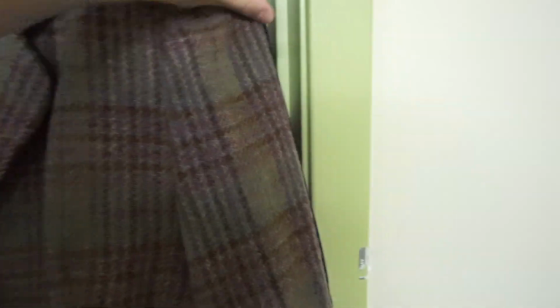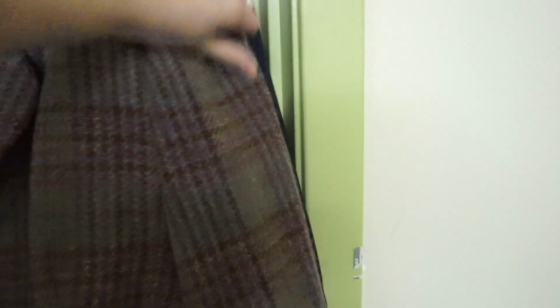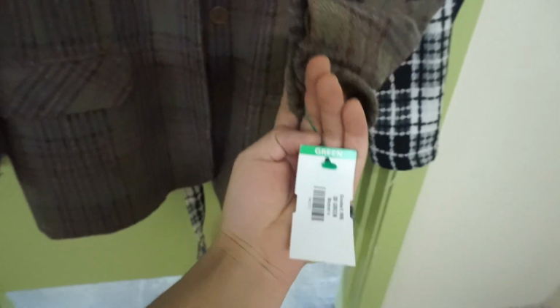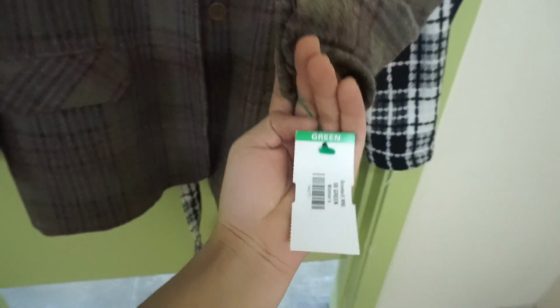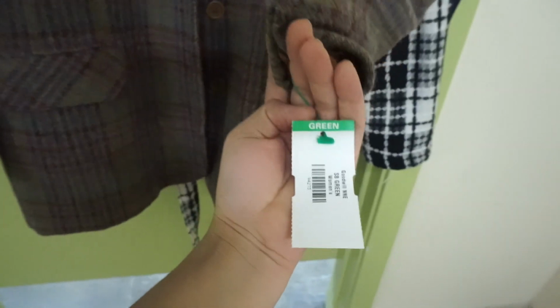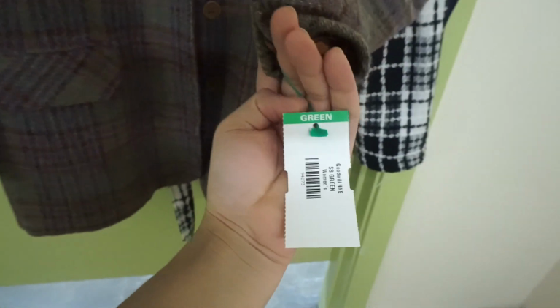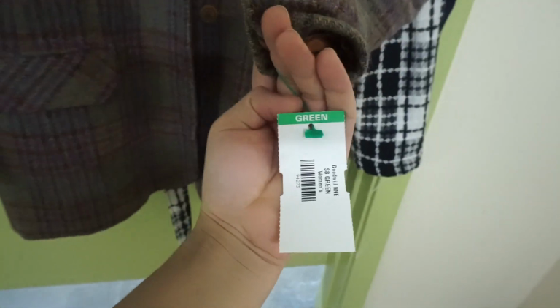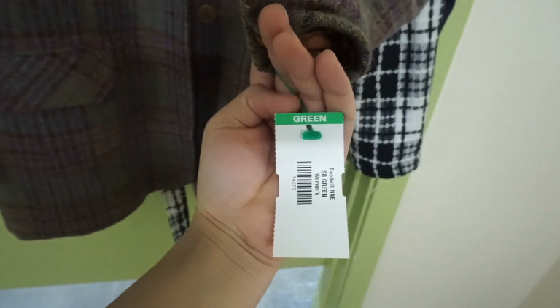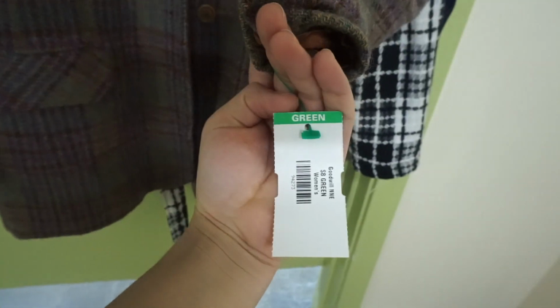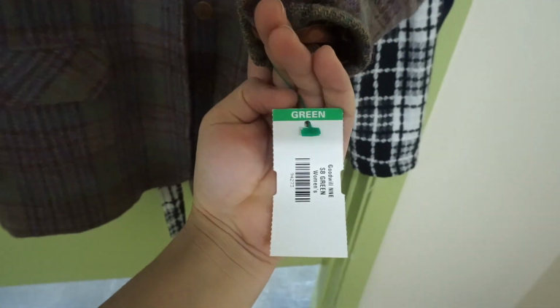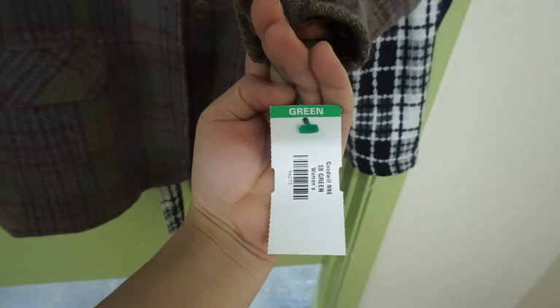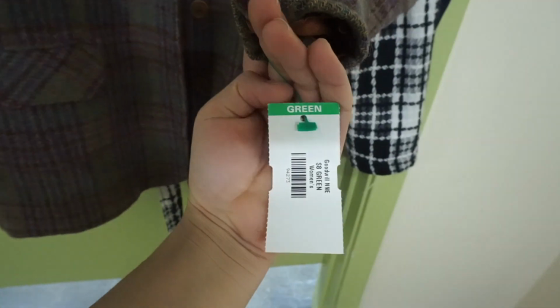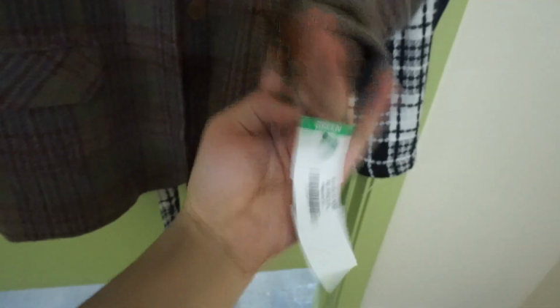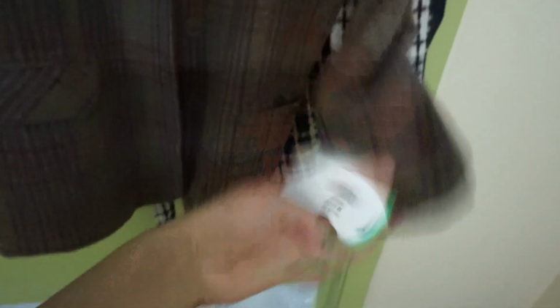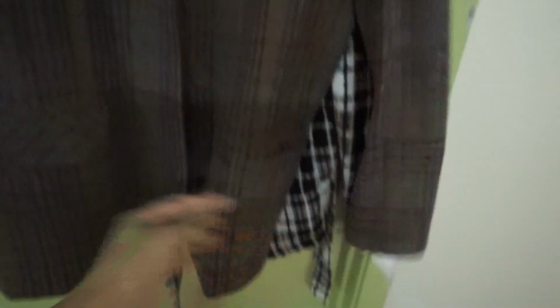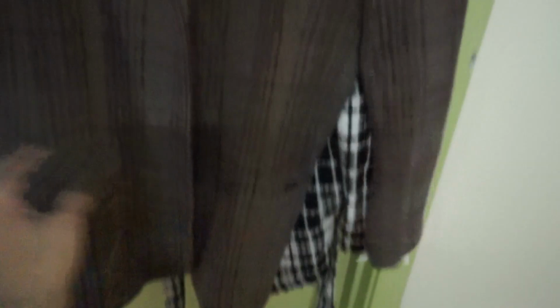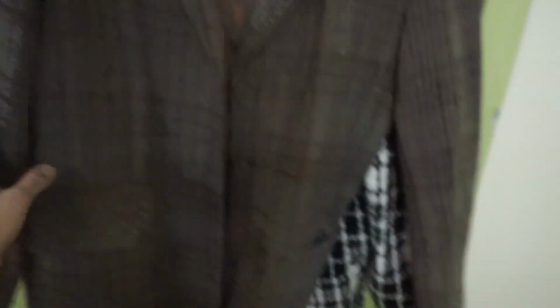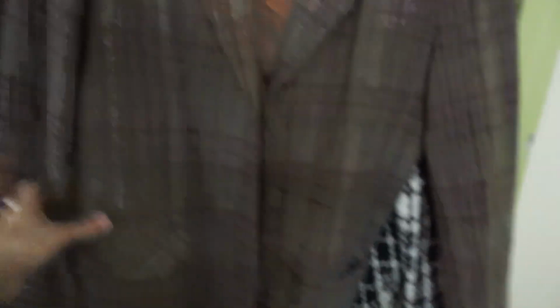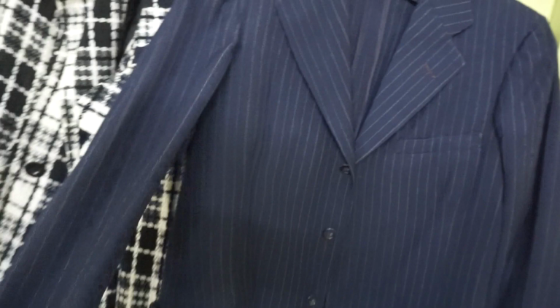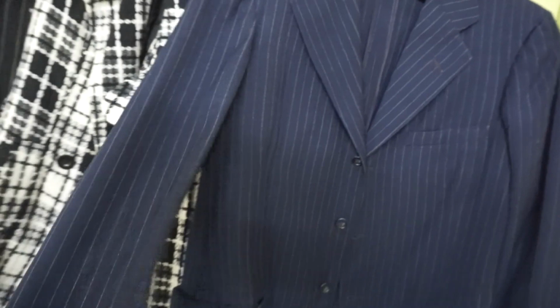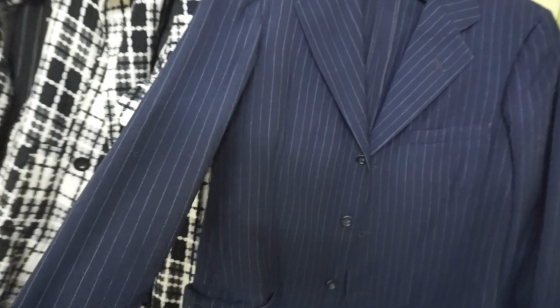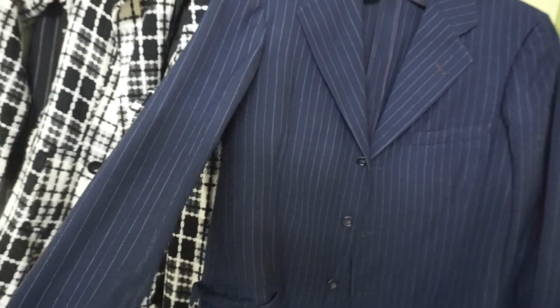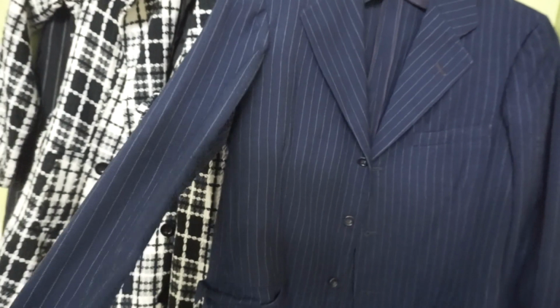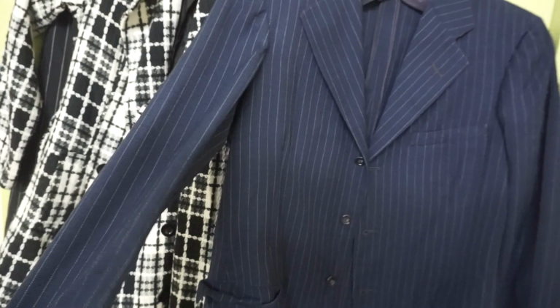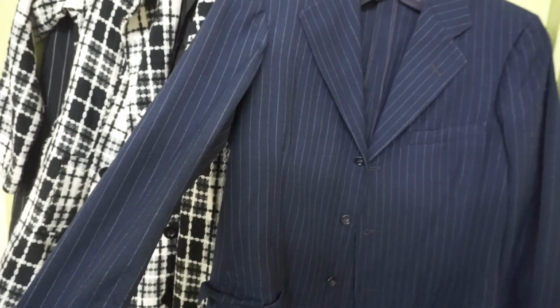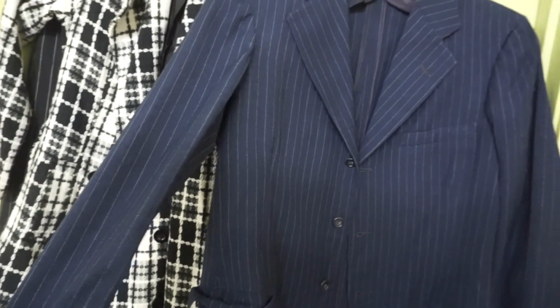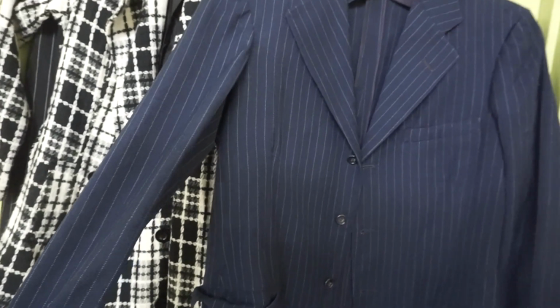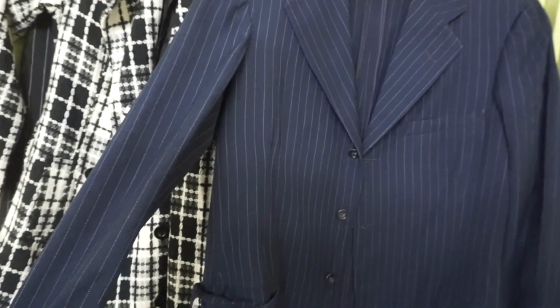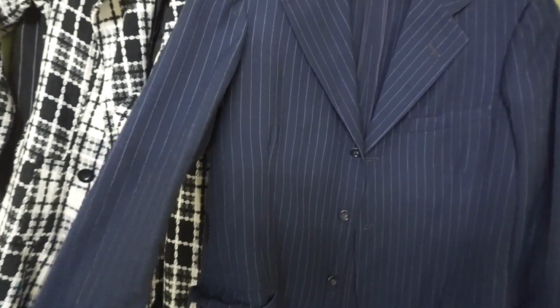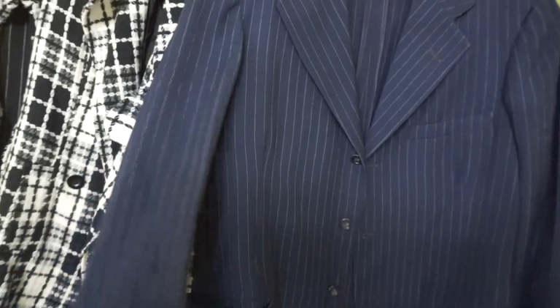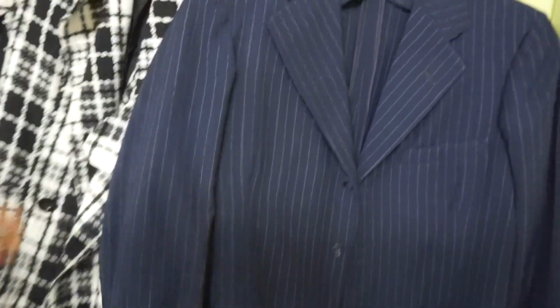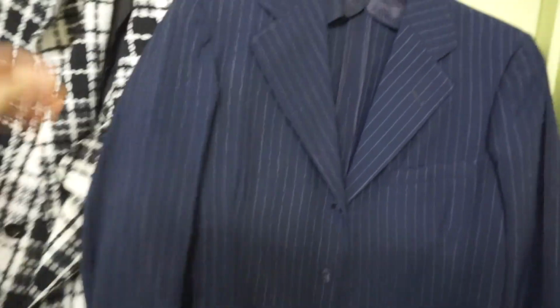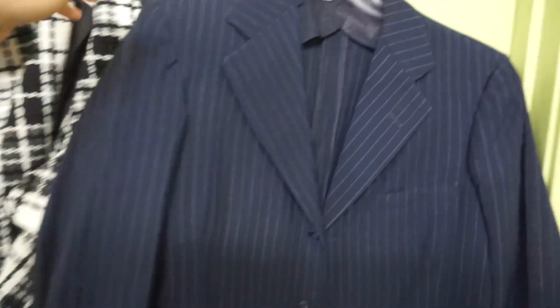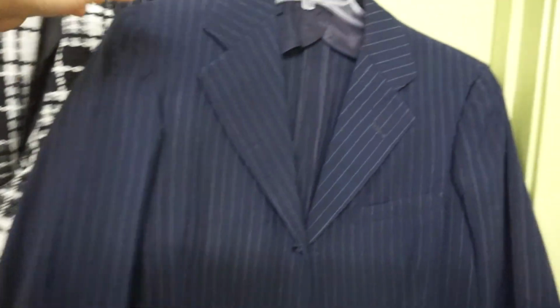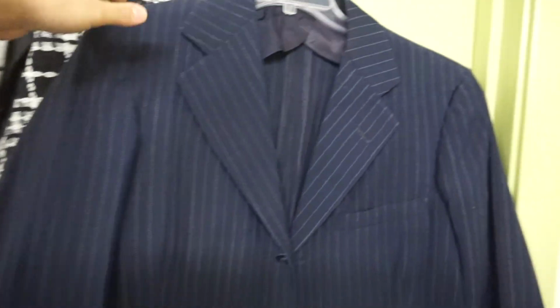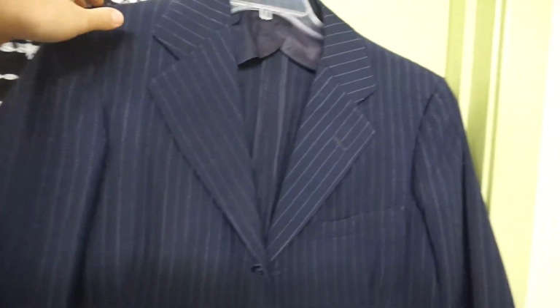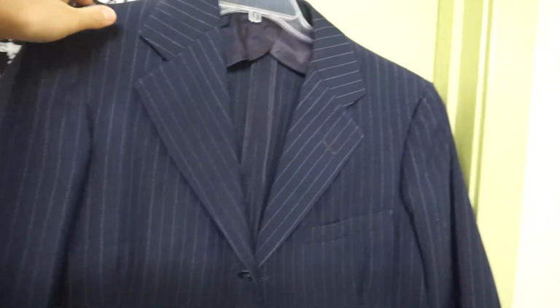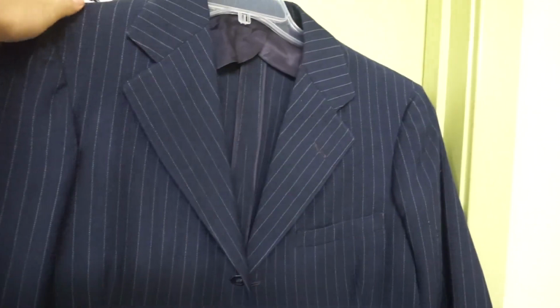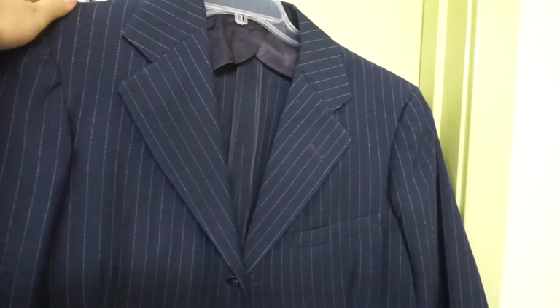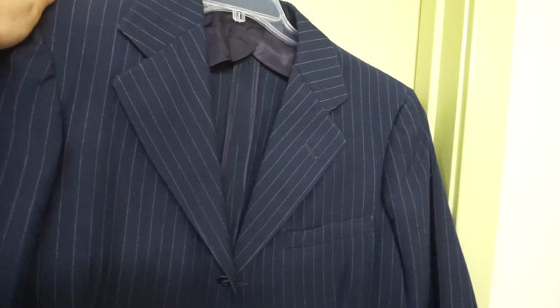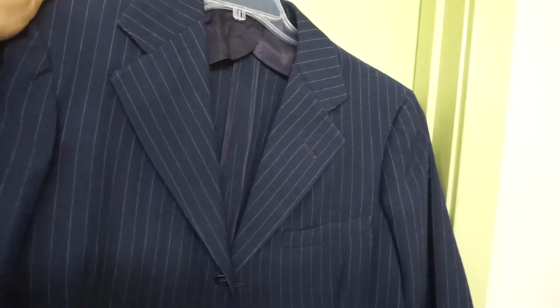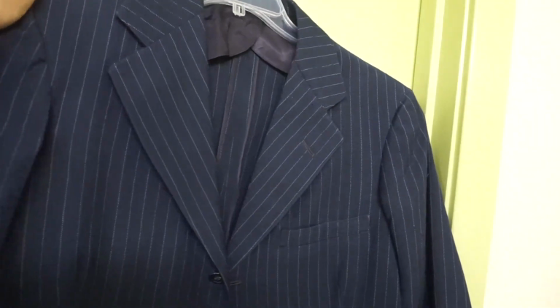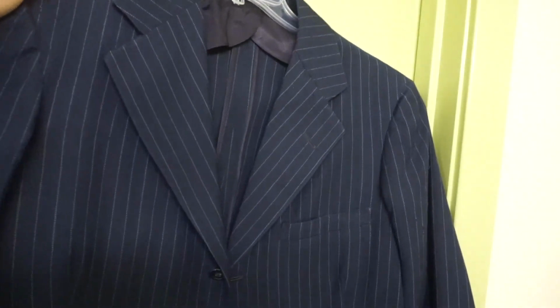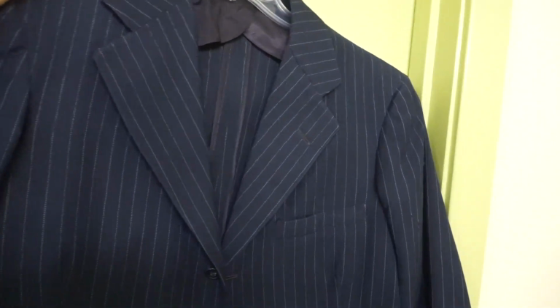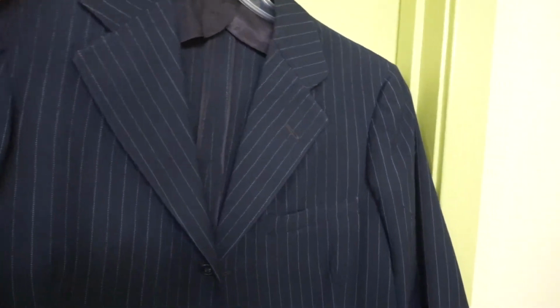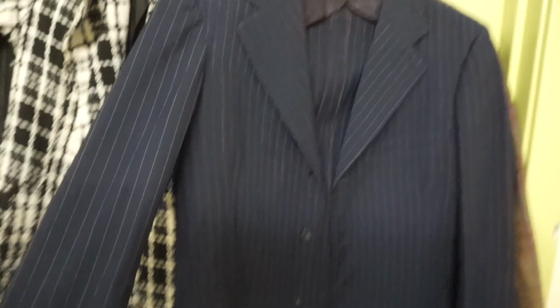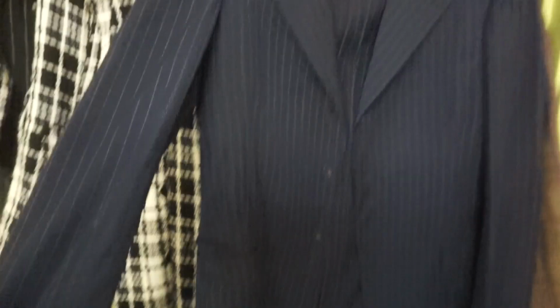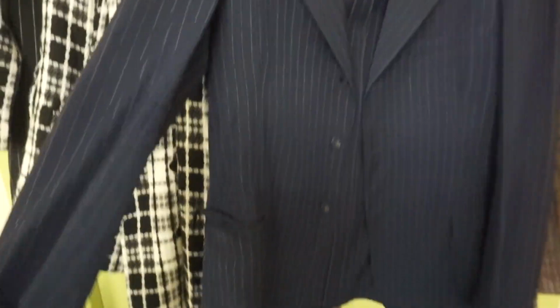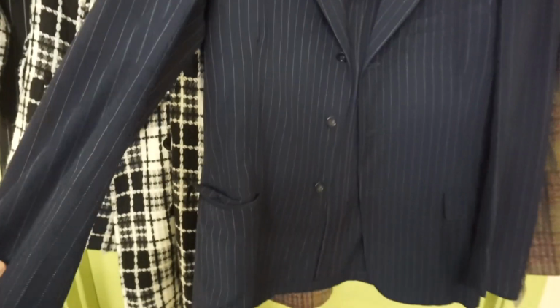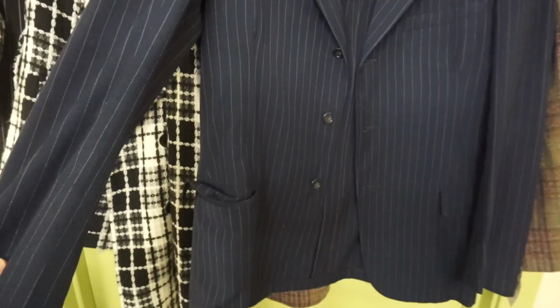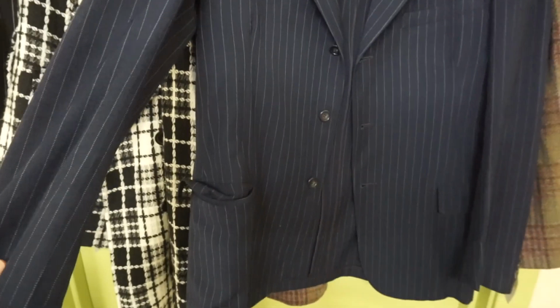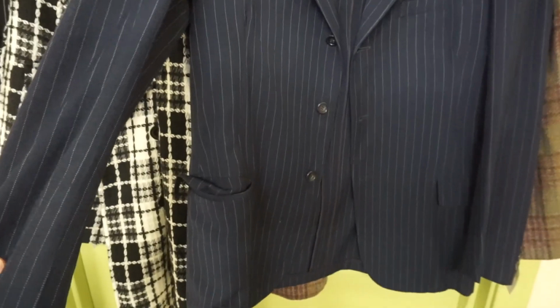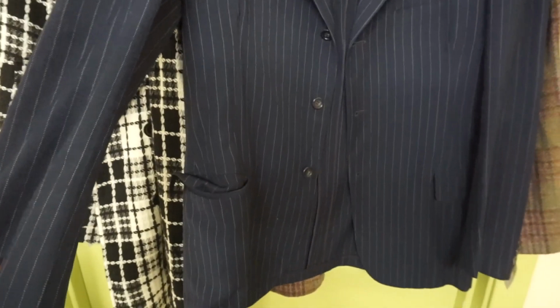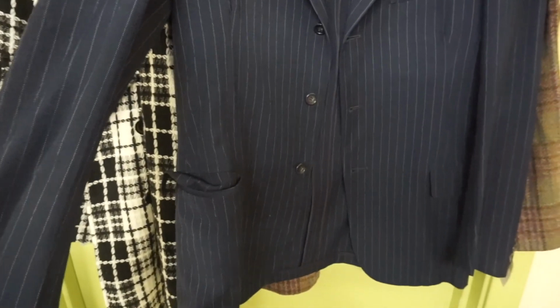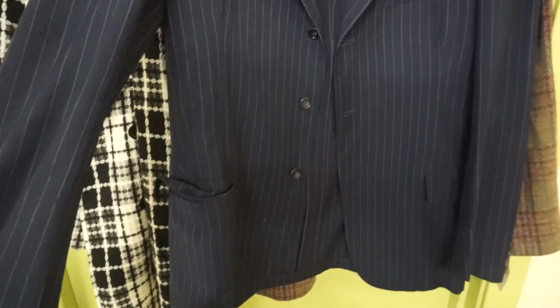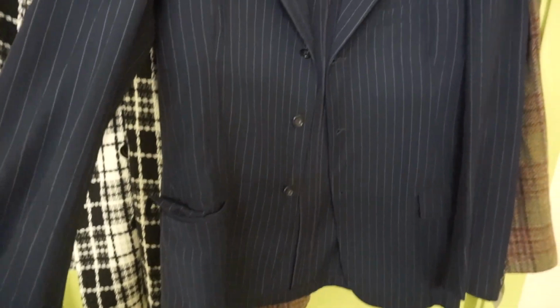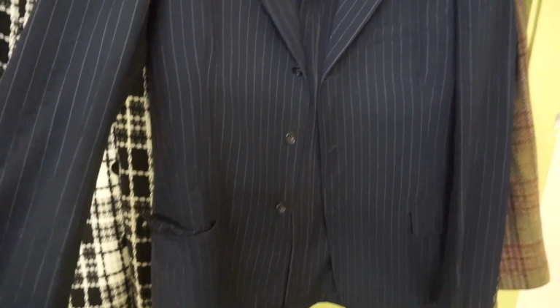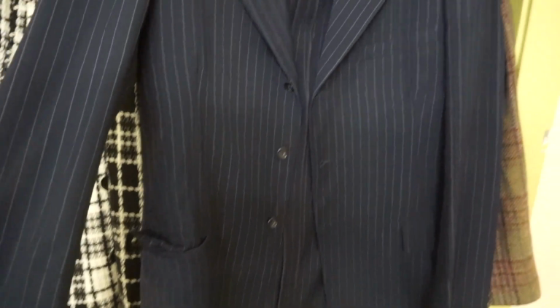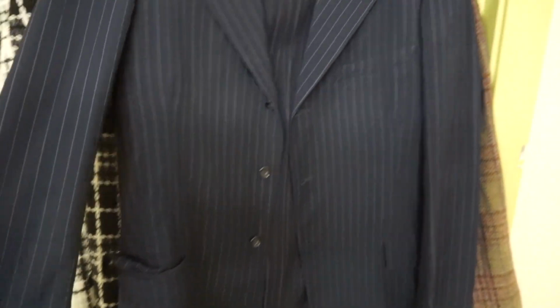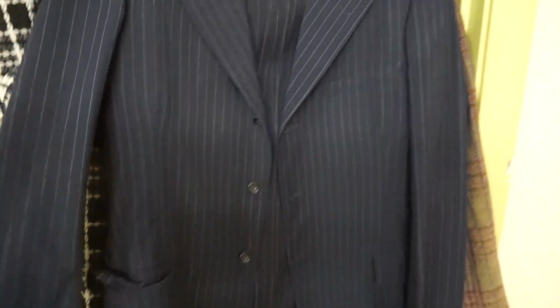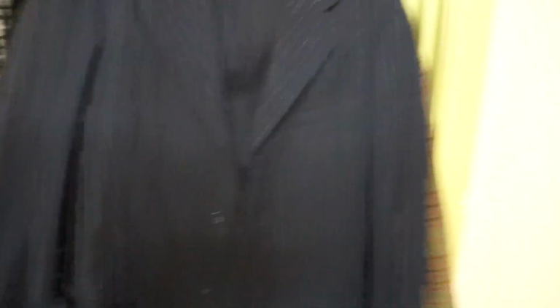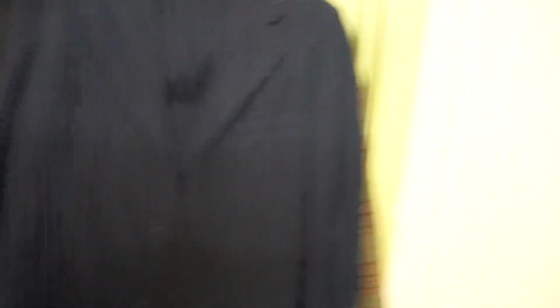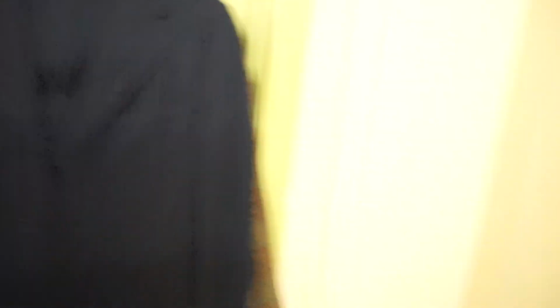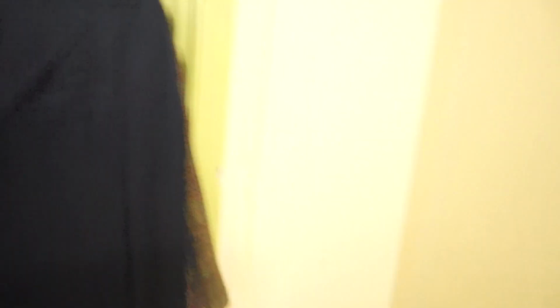This one is eight dollars — stripe design, also has shoulder pads. I'm going to try this one on next, so we'll see.